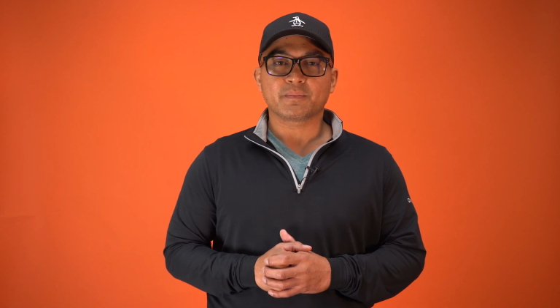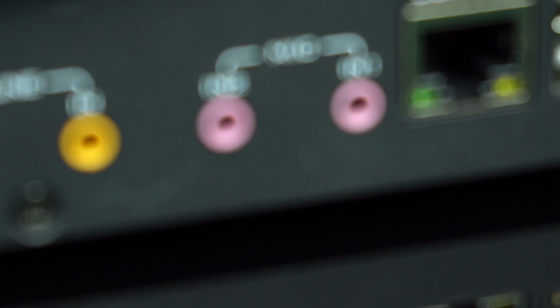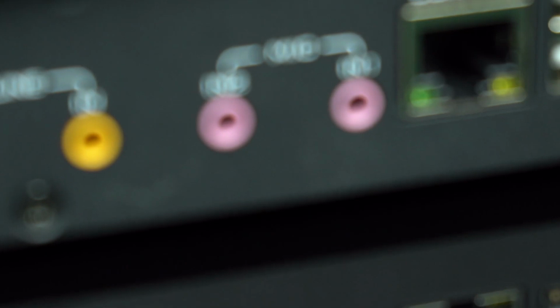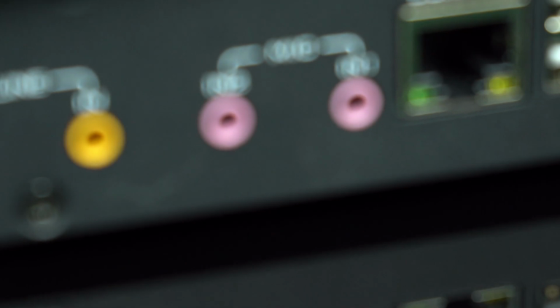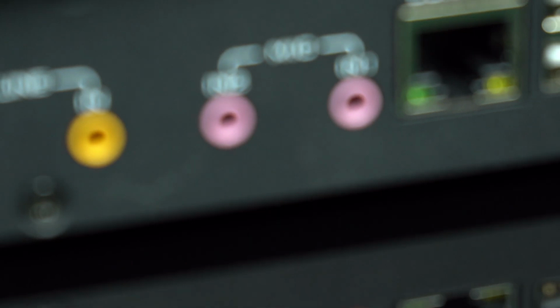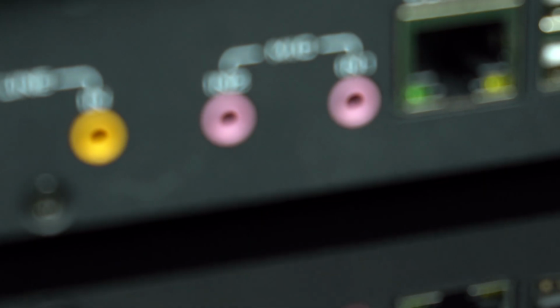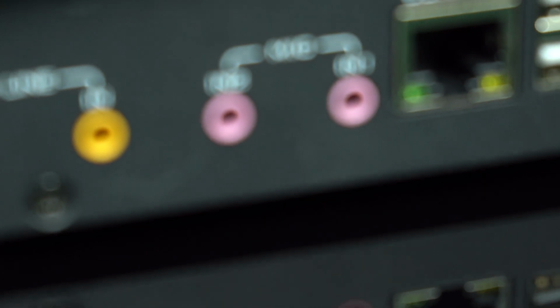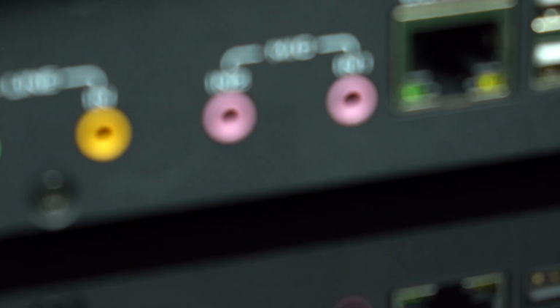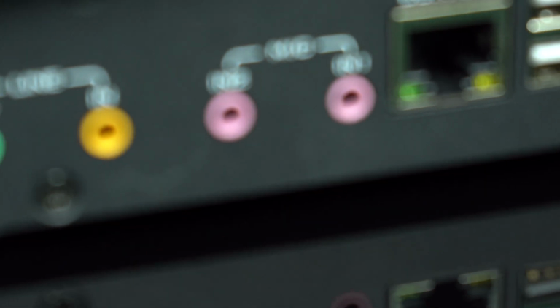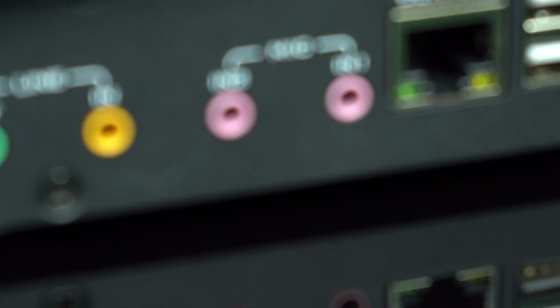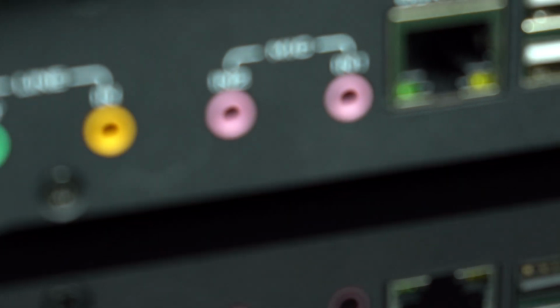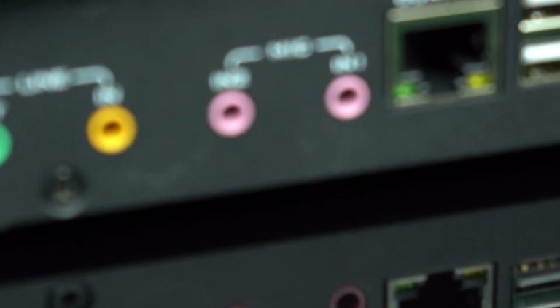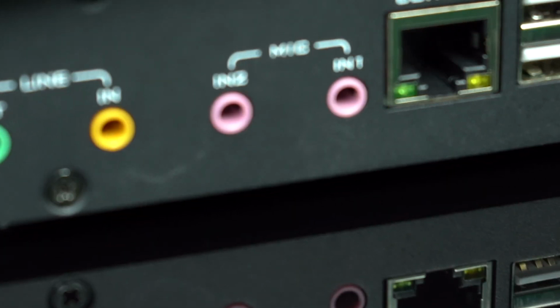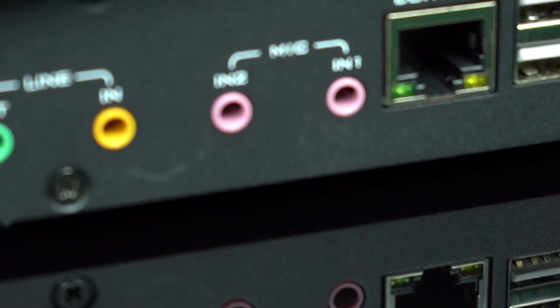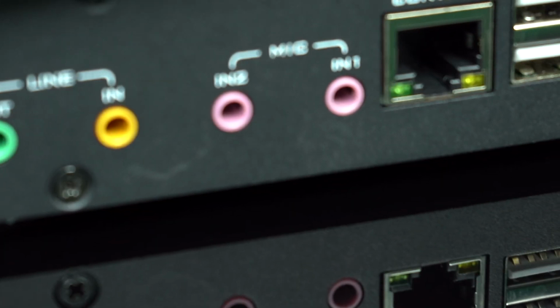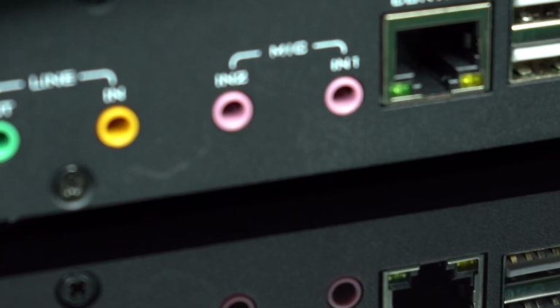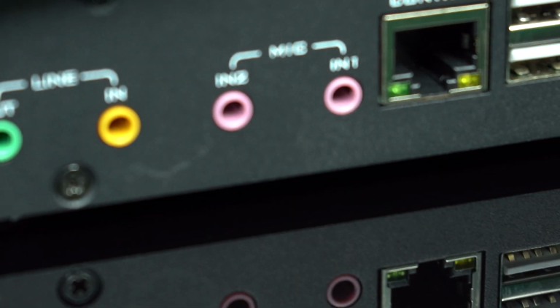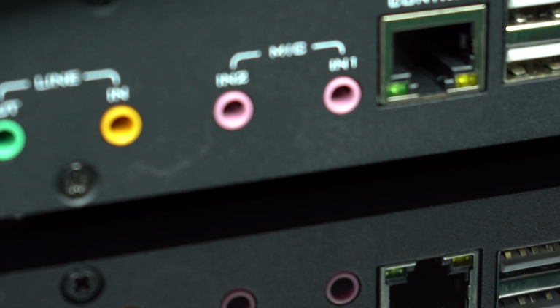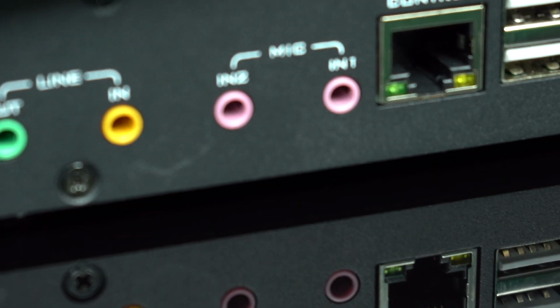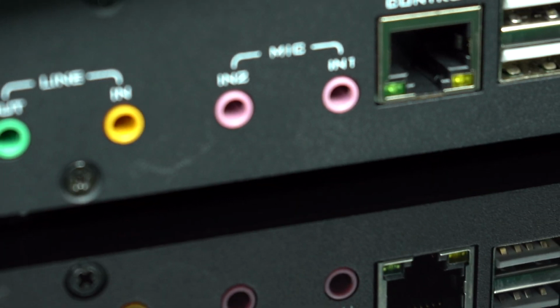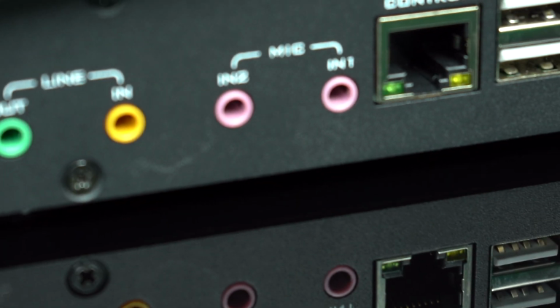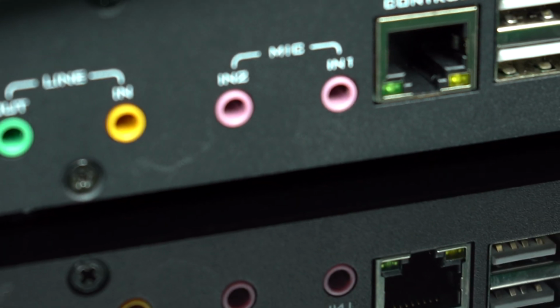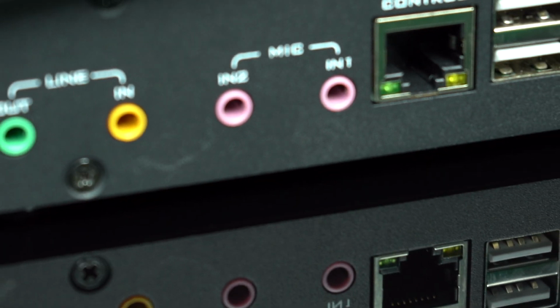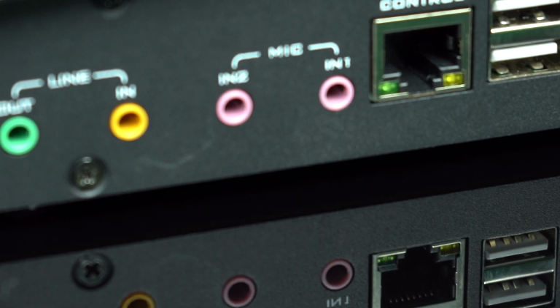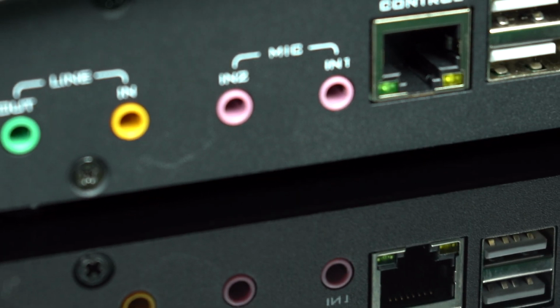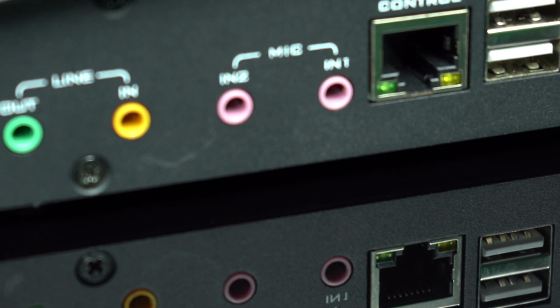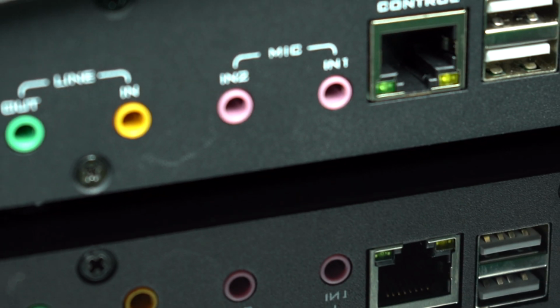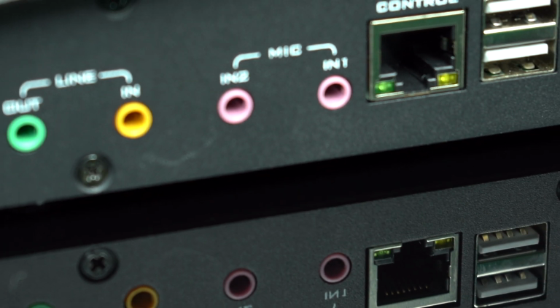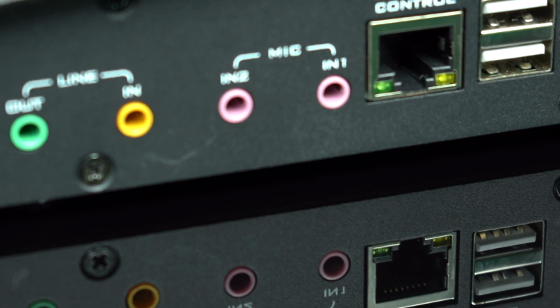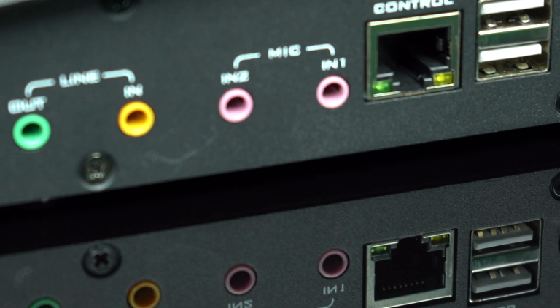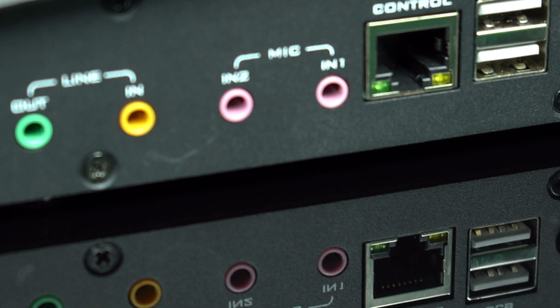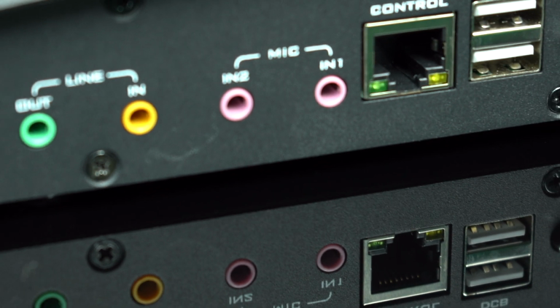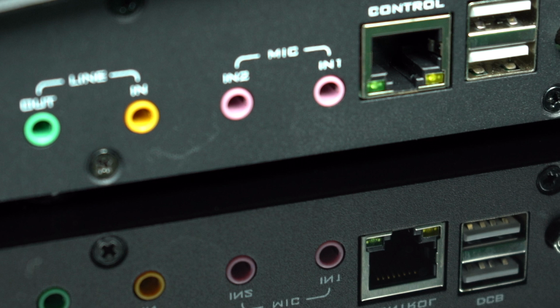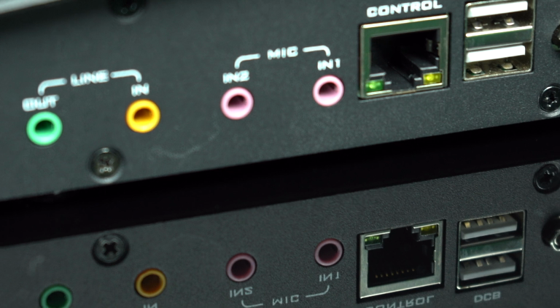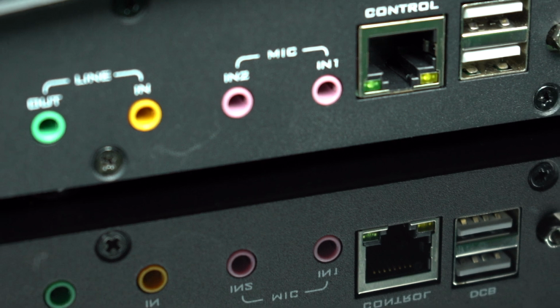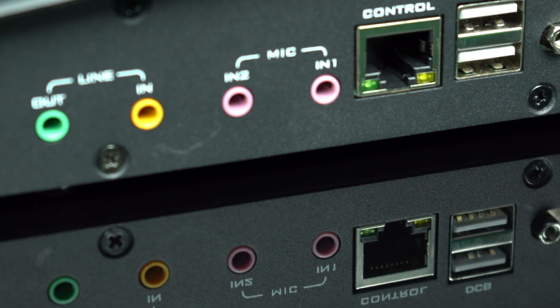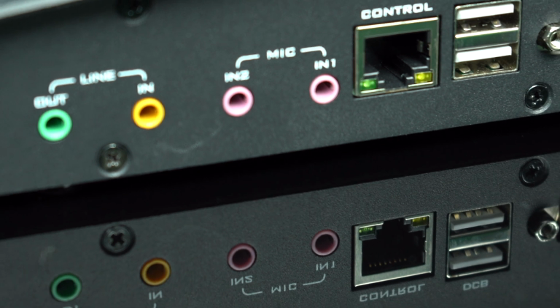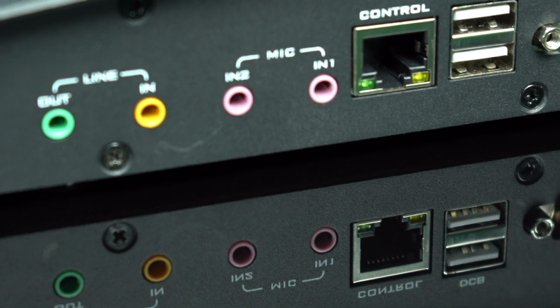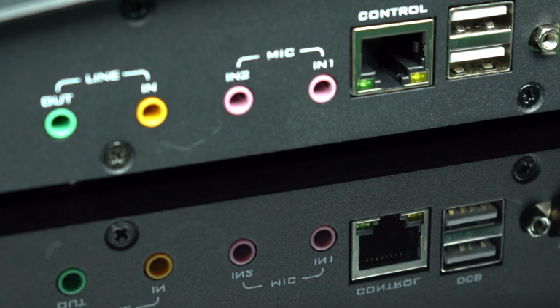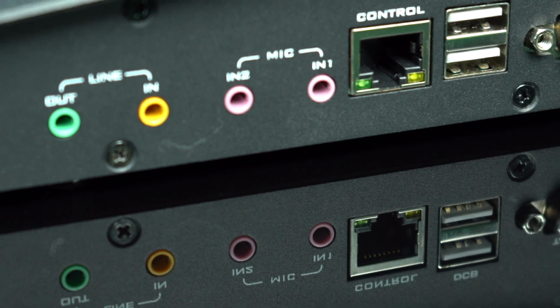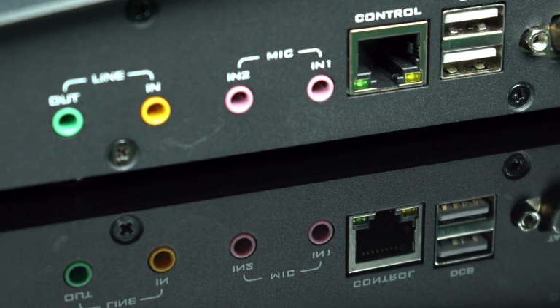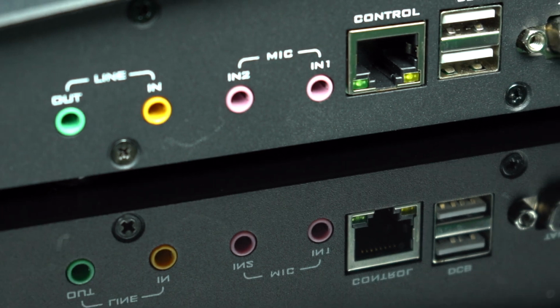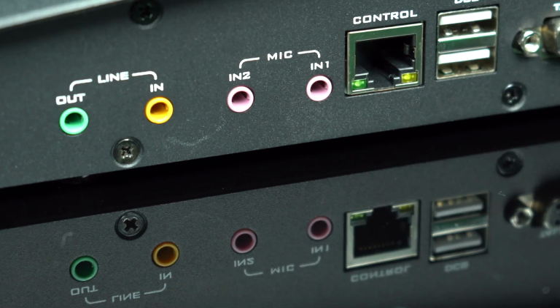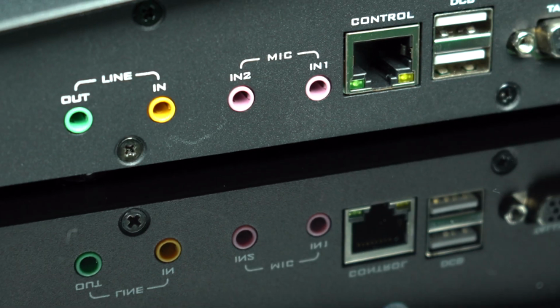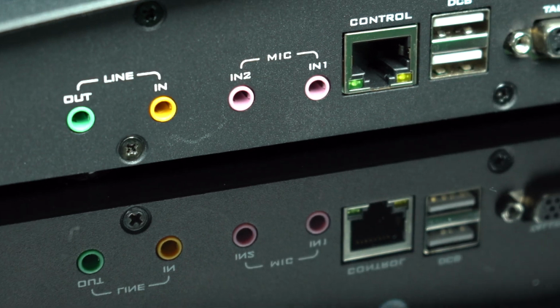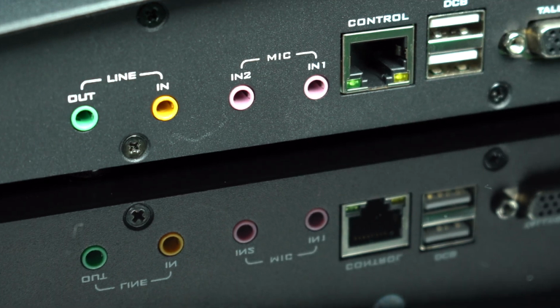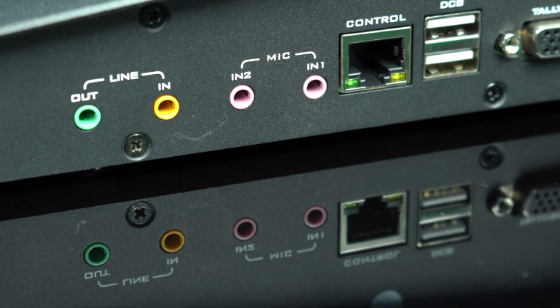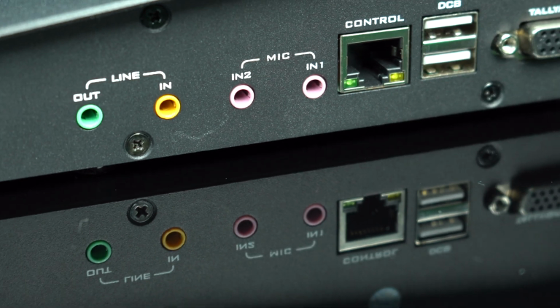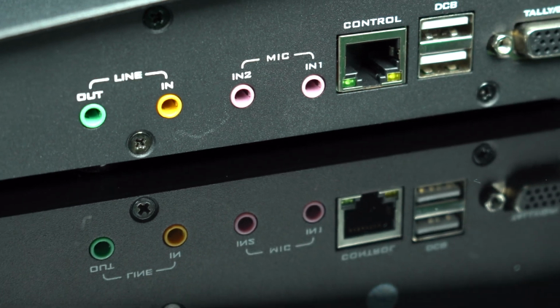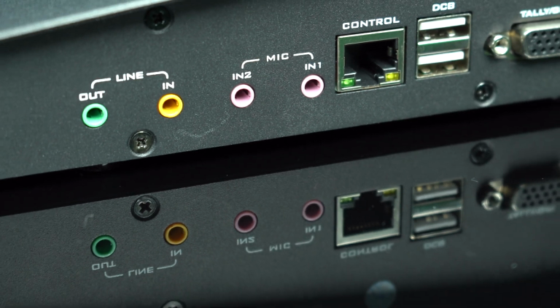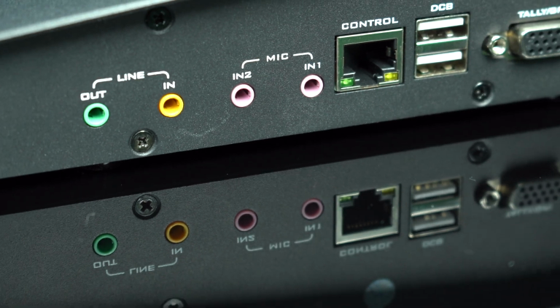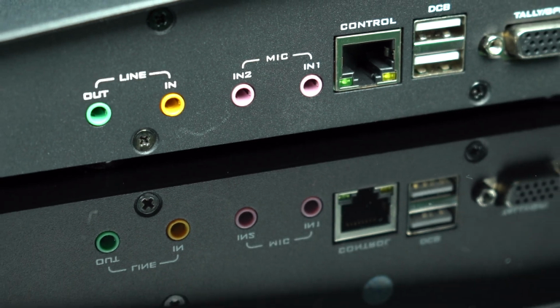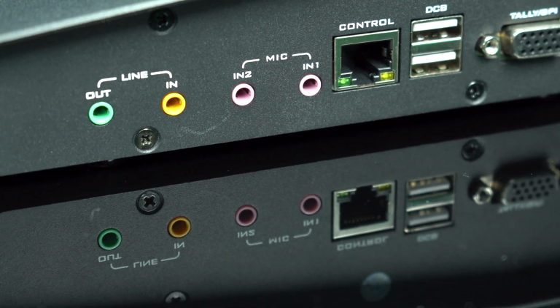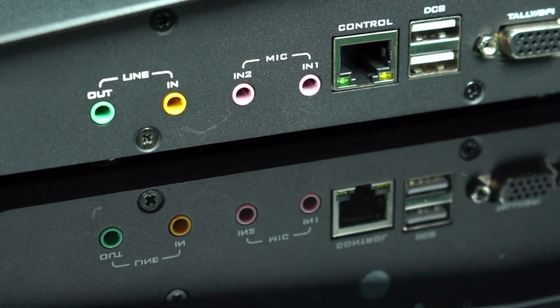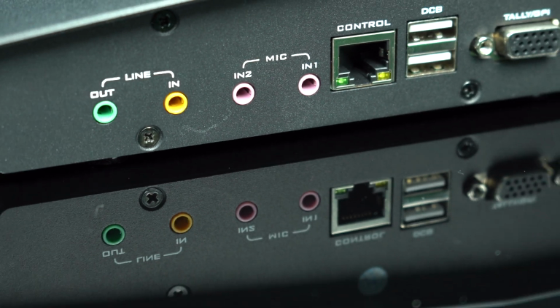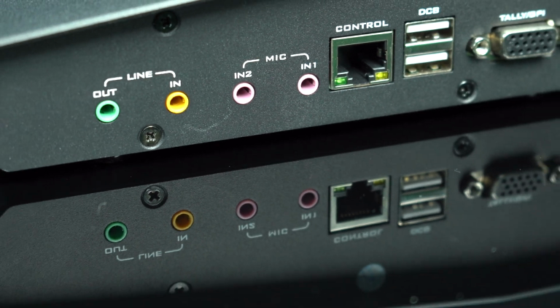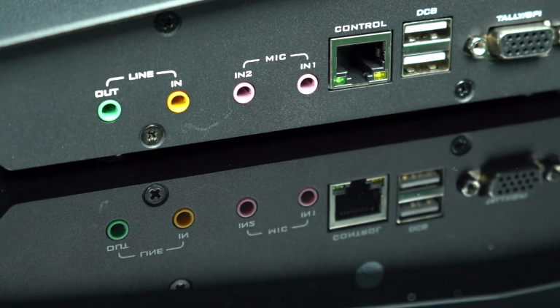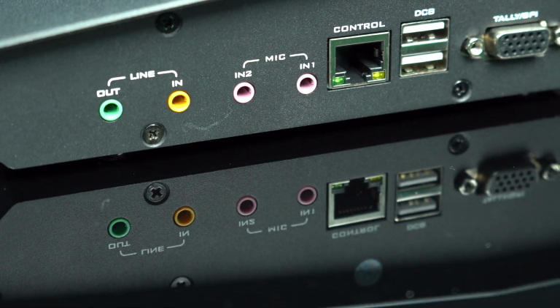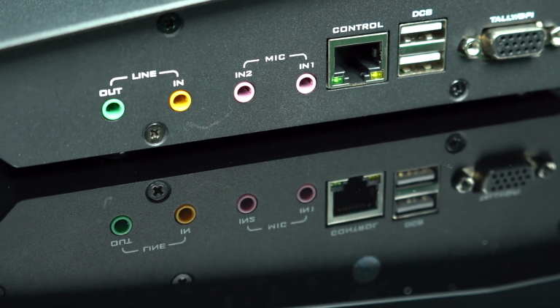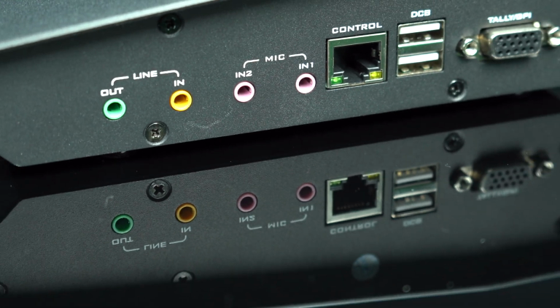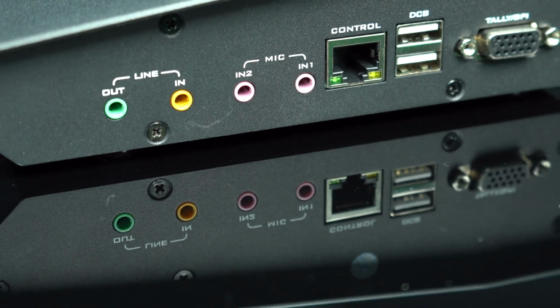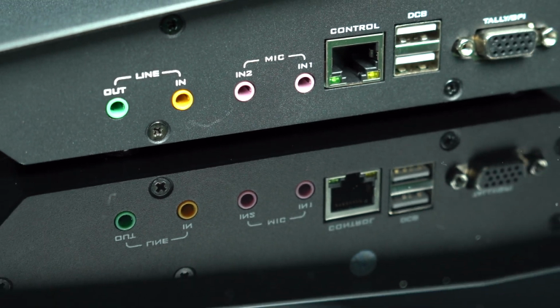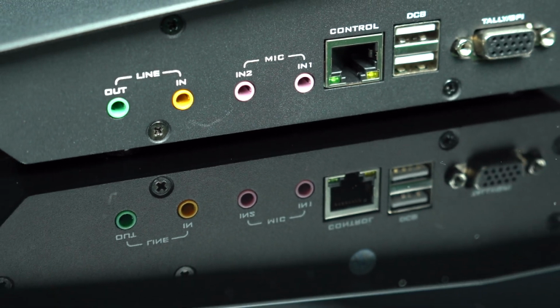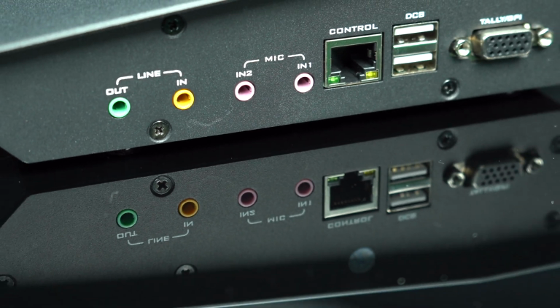For our professional users, expand your control with ease through the USB interface, unlocking endless creative possibilities.